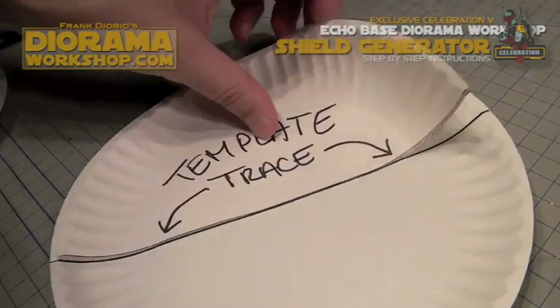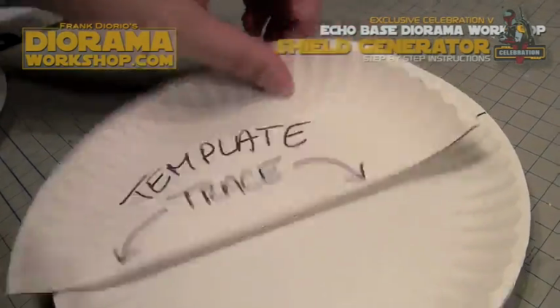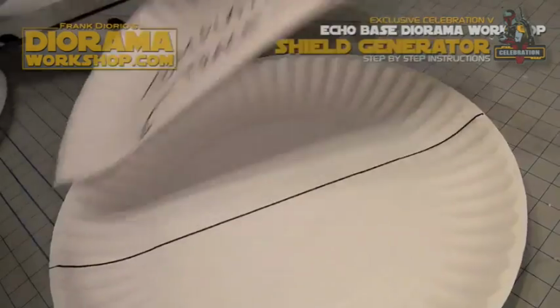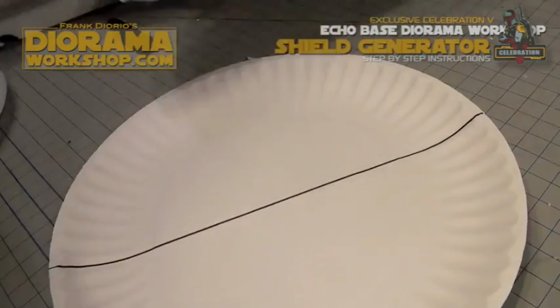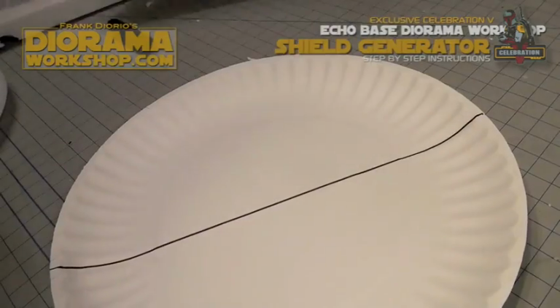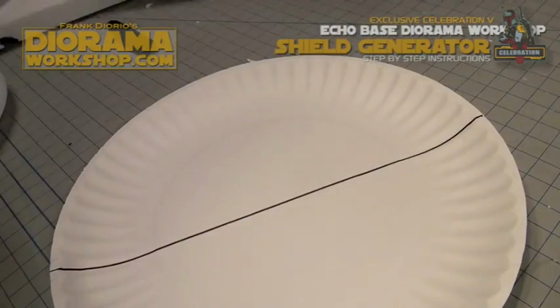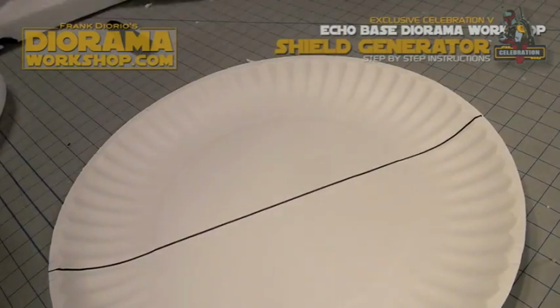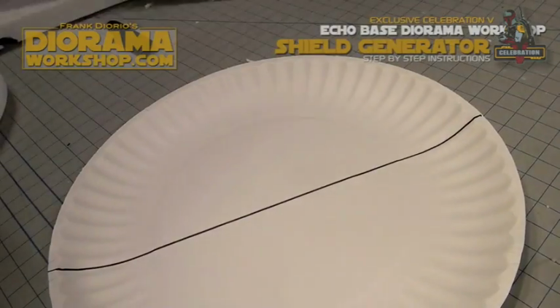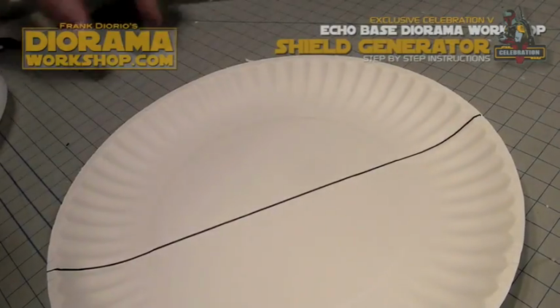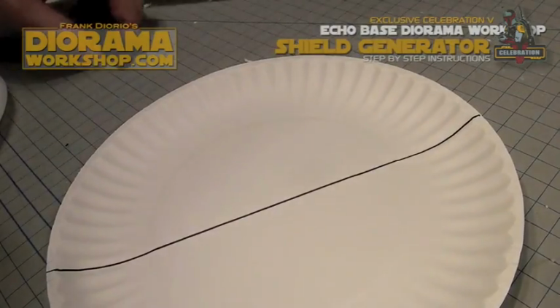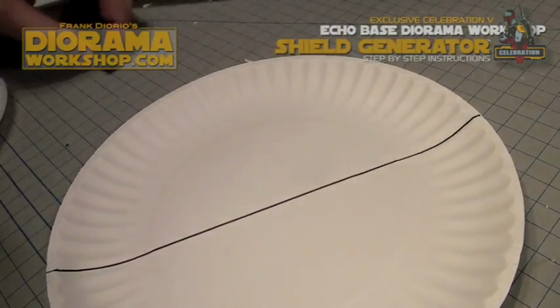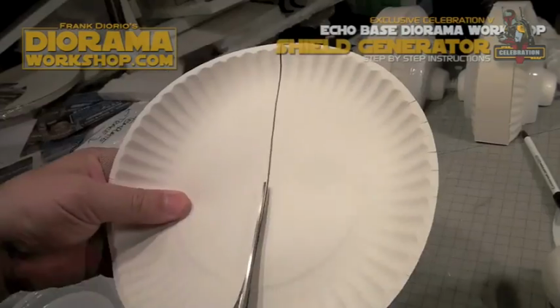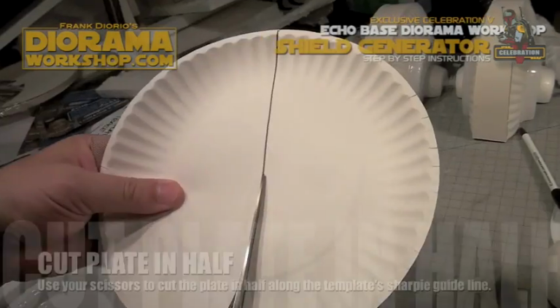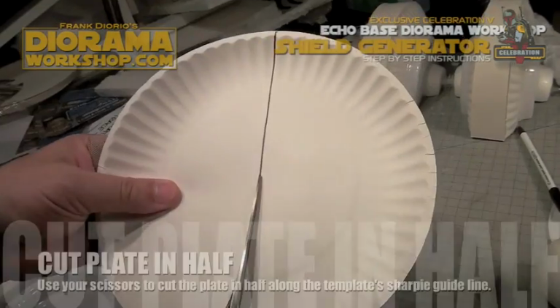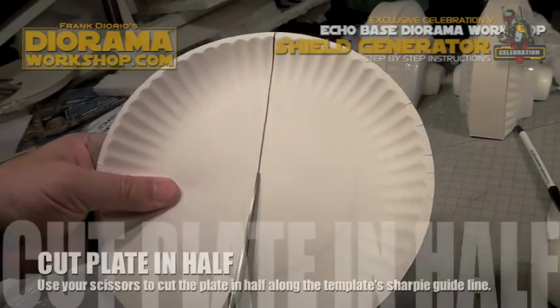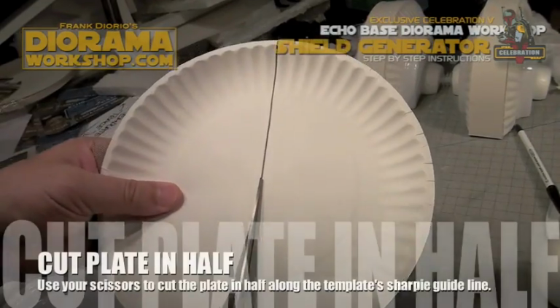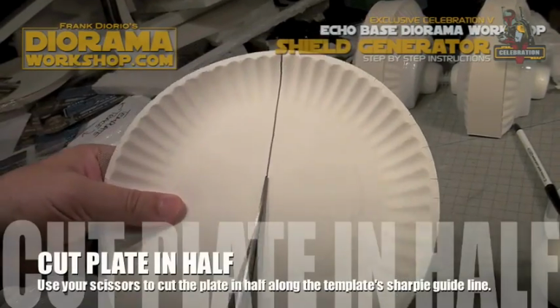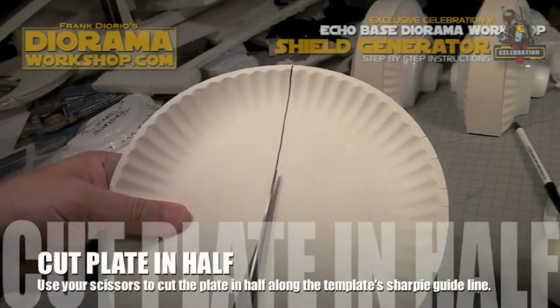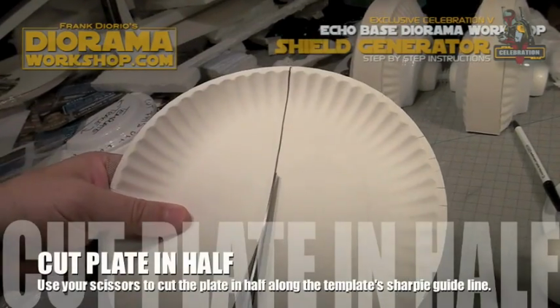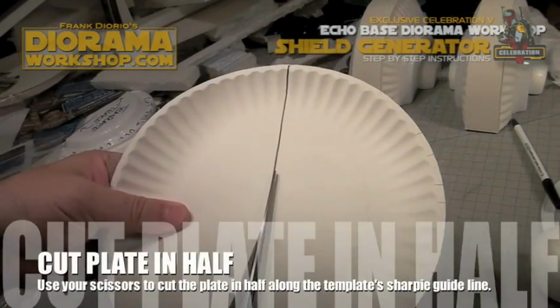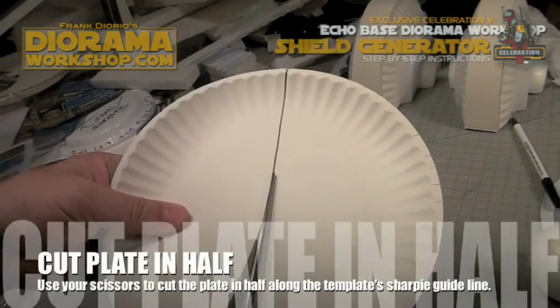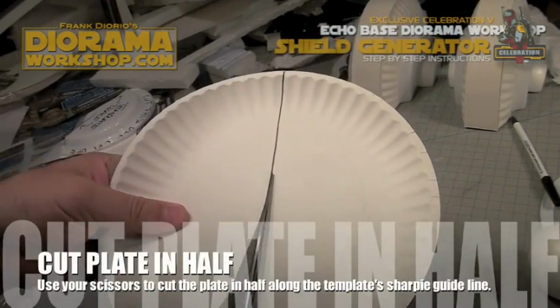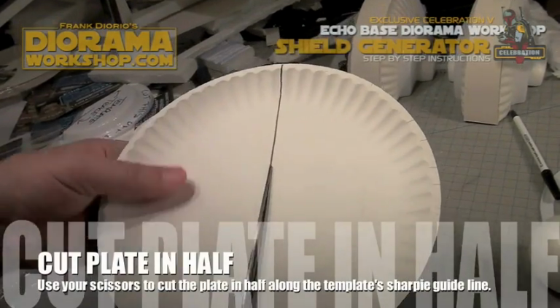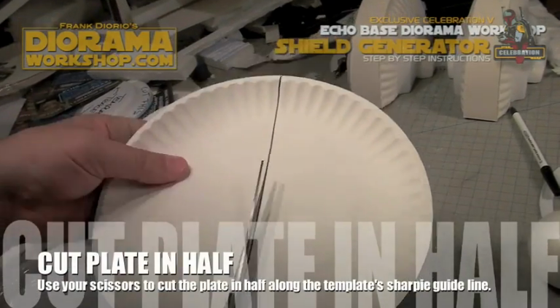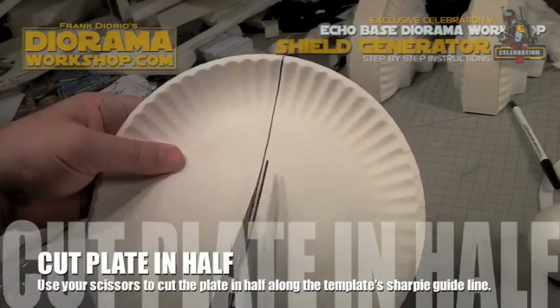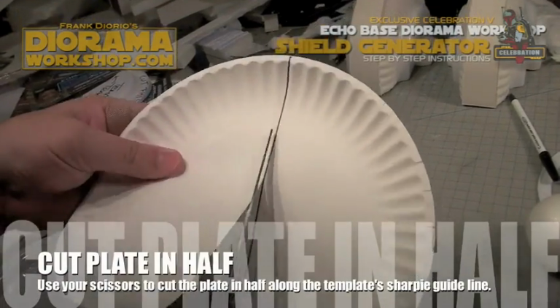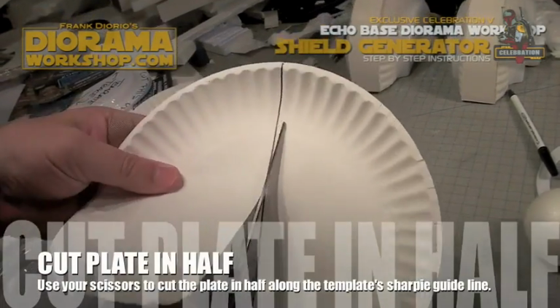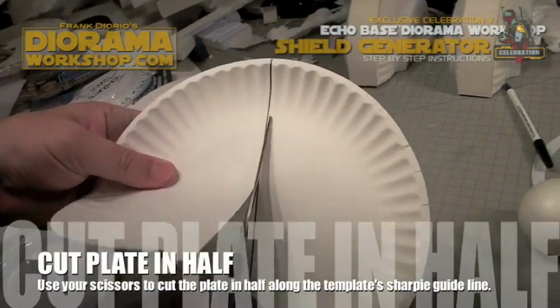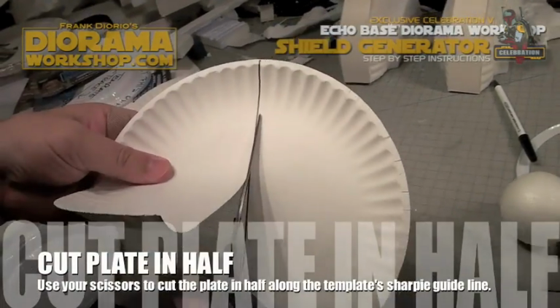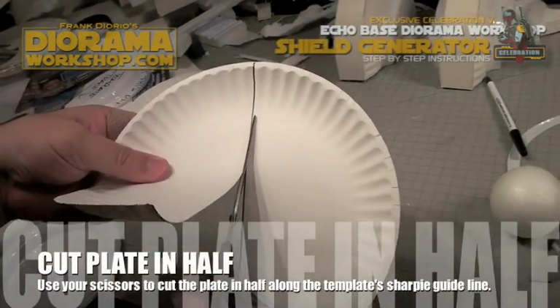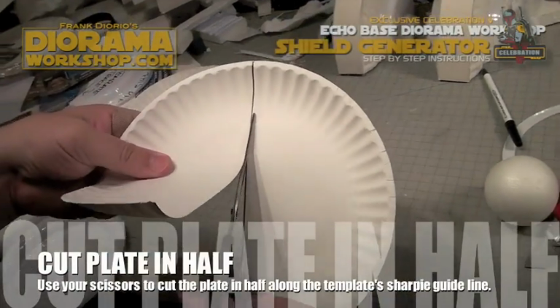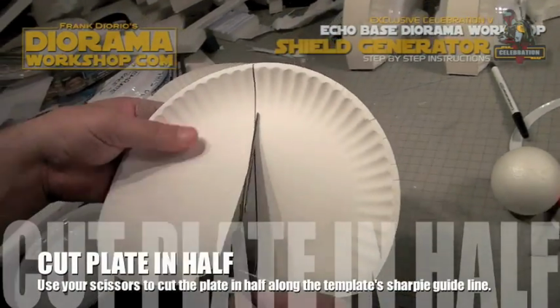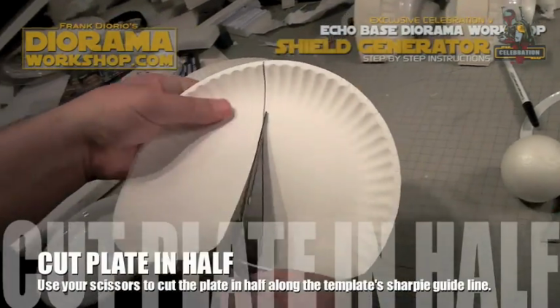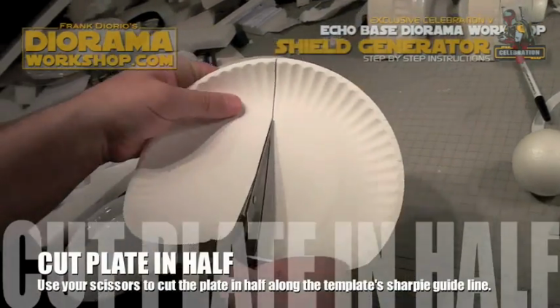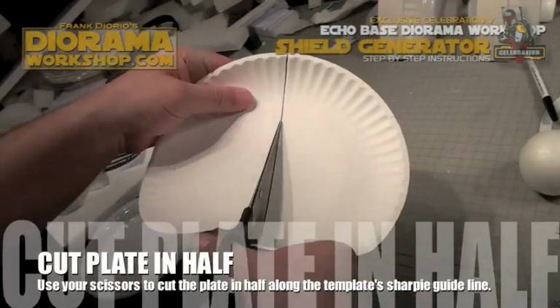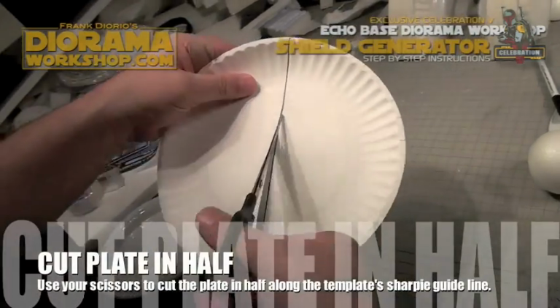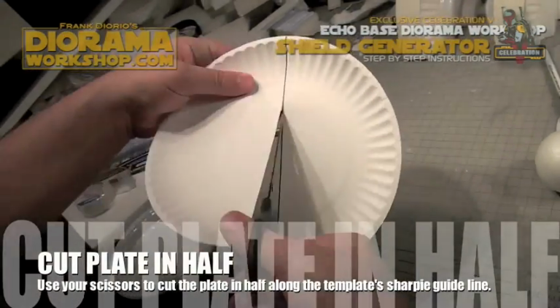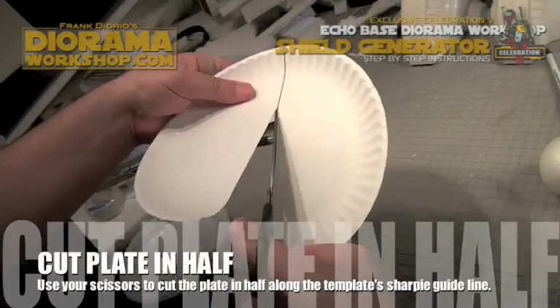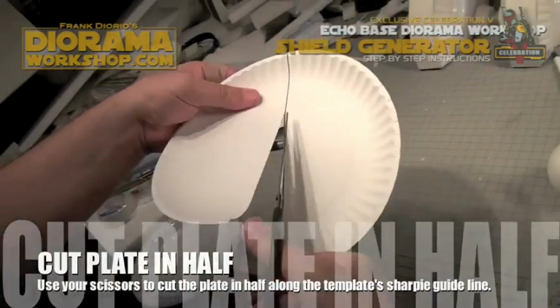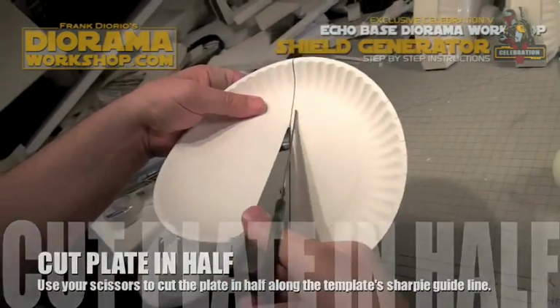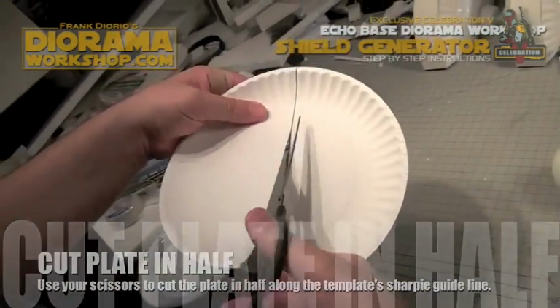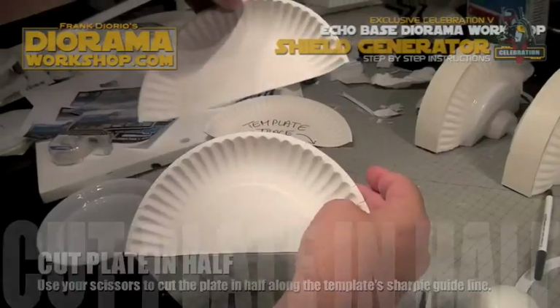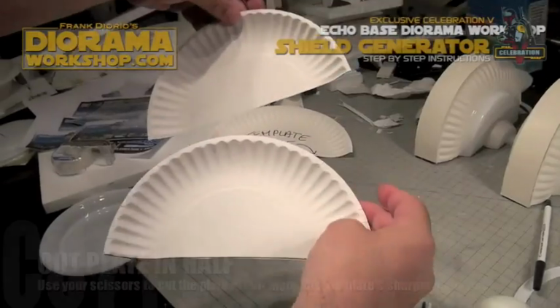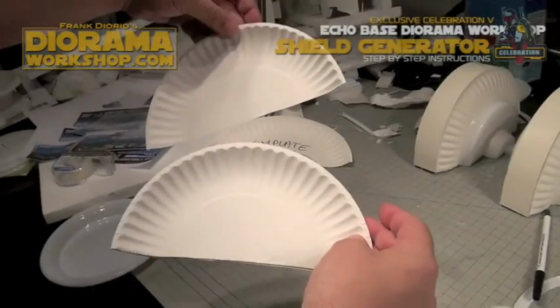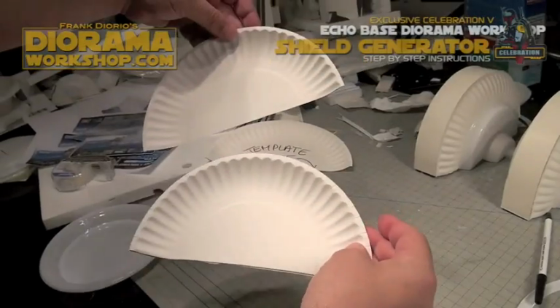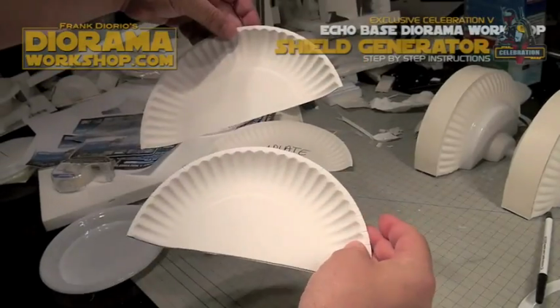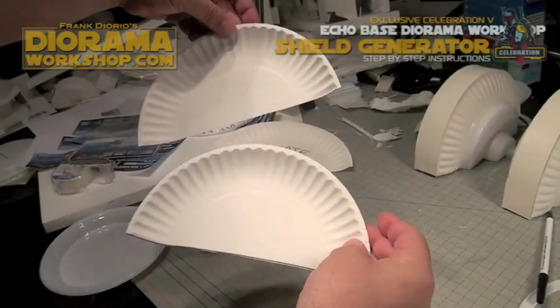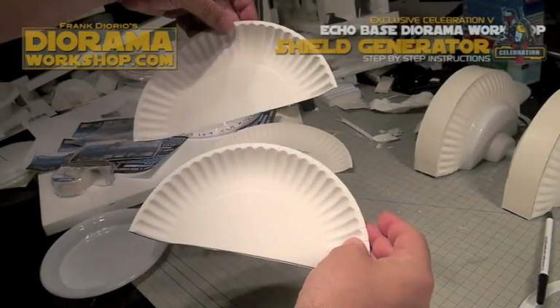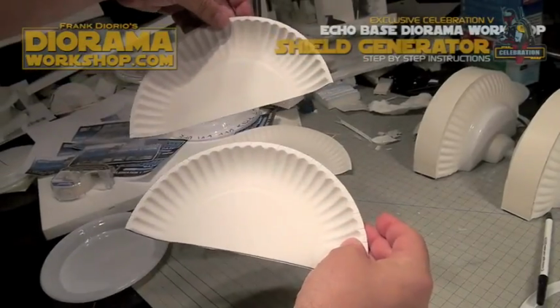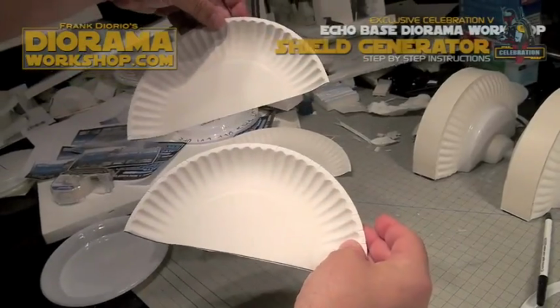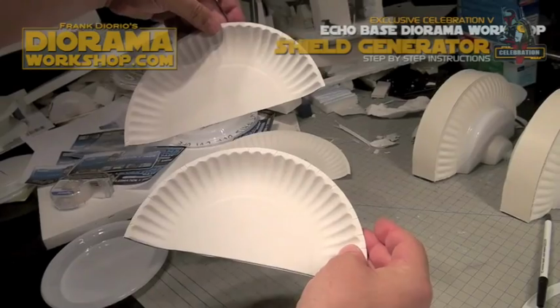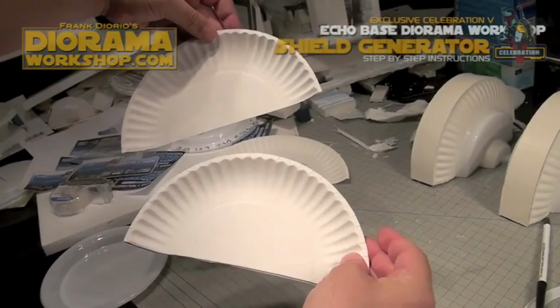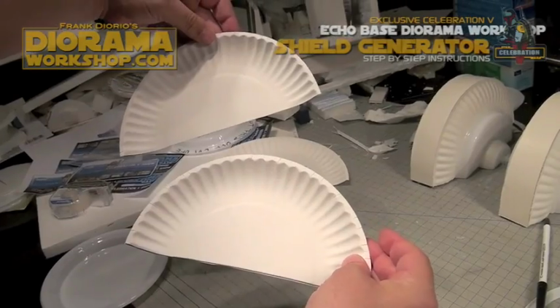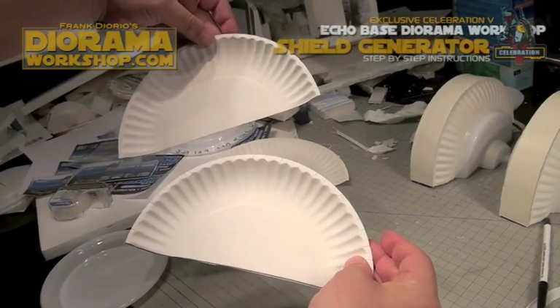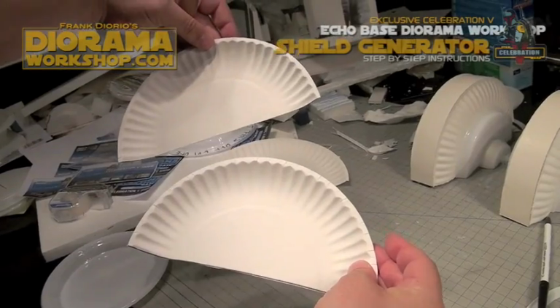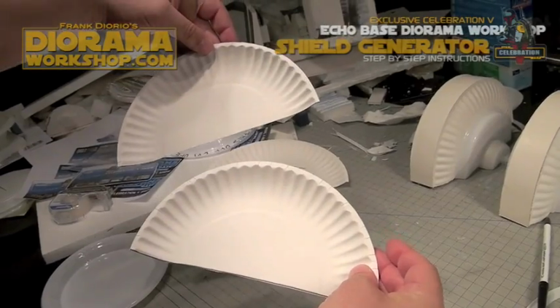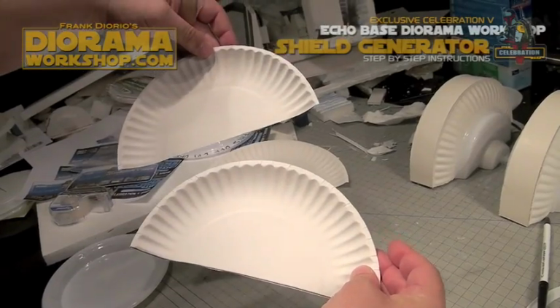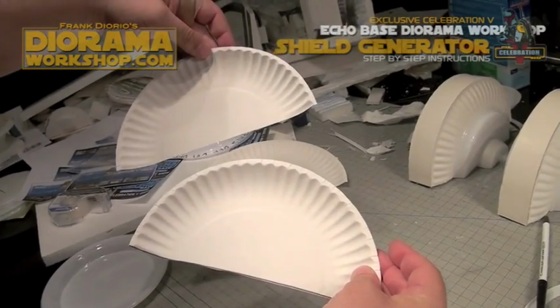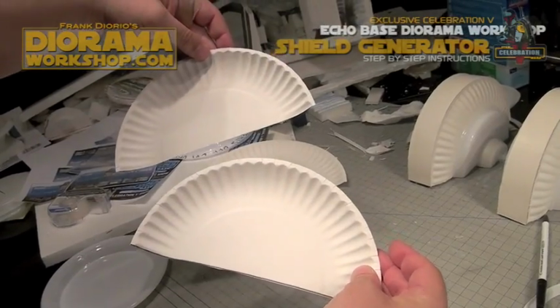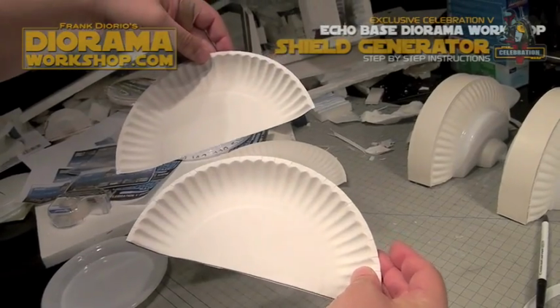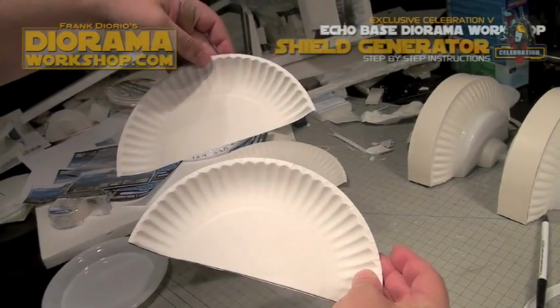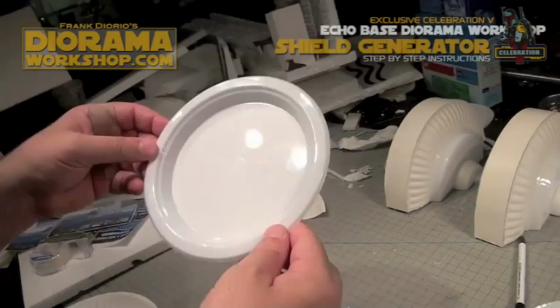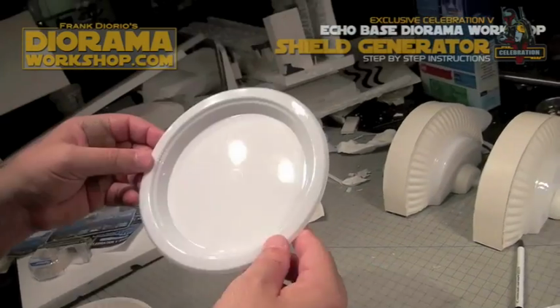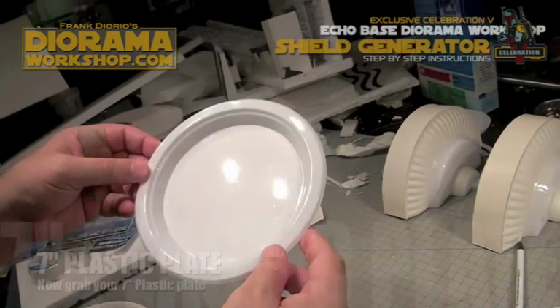Trace with your template, then take scissors, cut your plate in half, and save the two sections for later use.